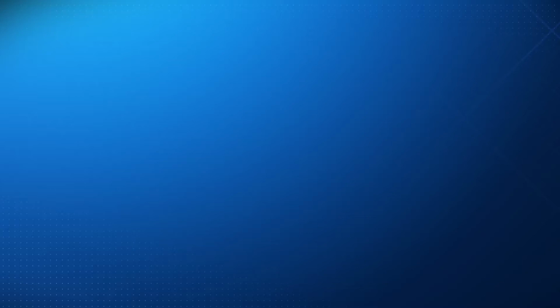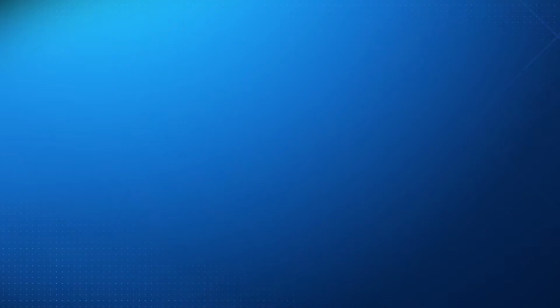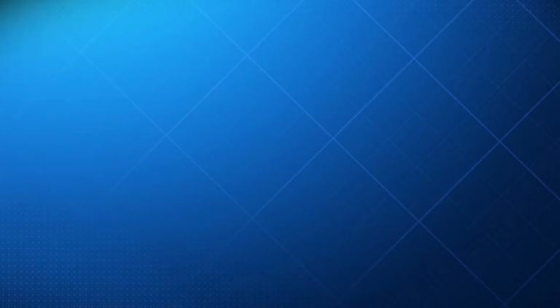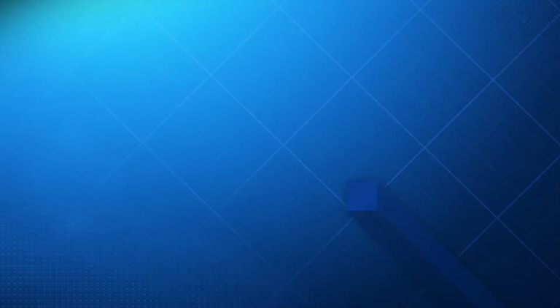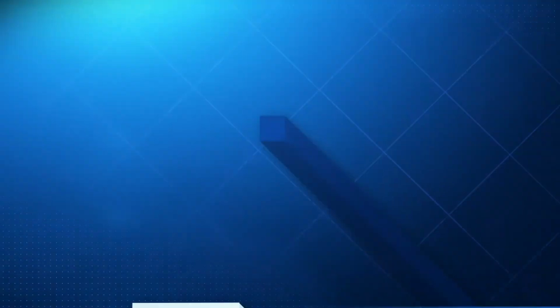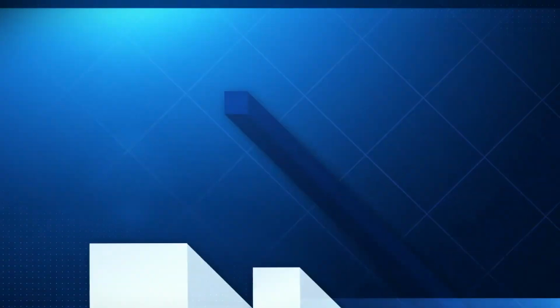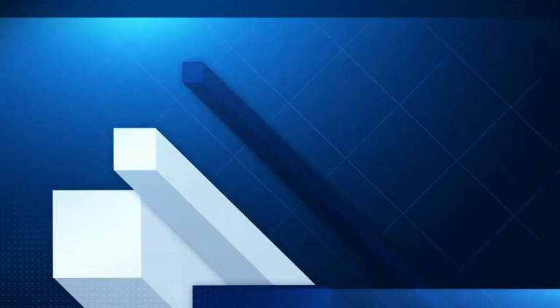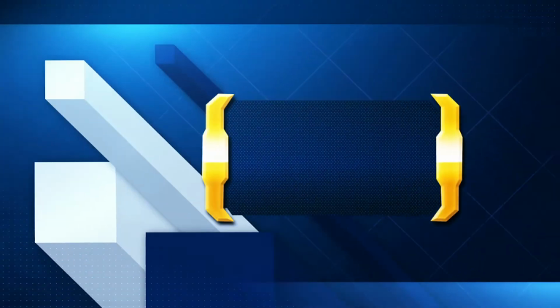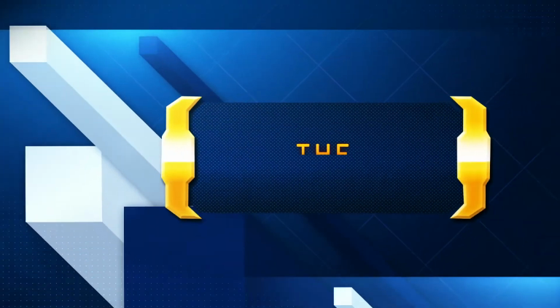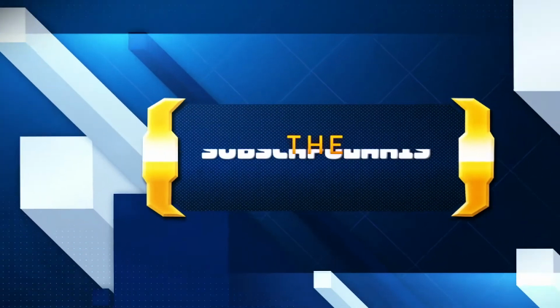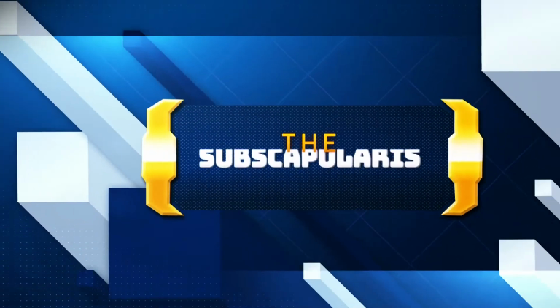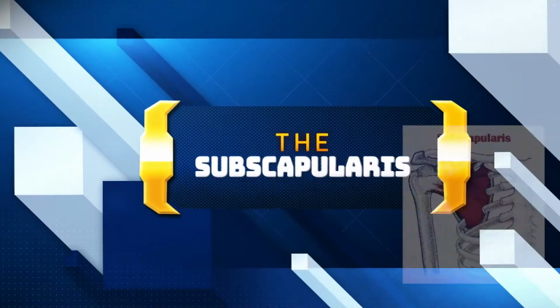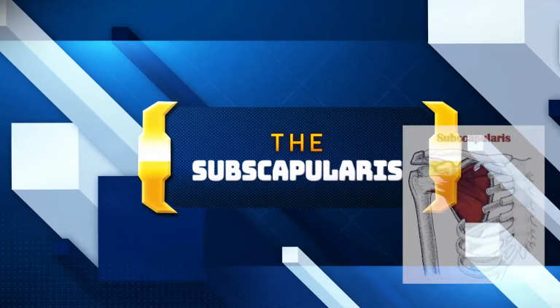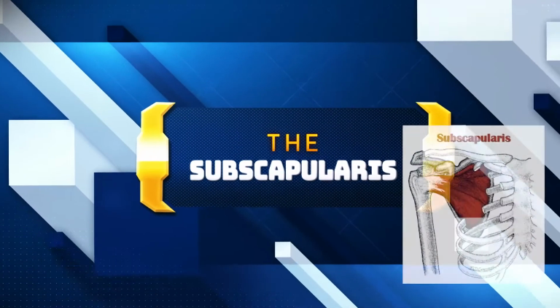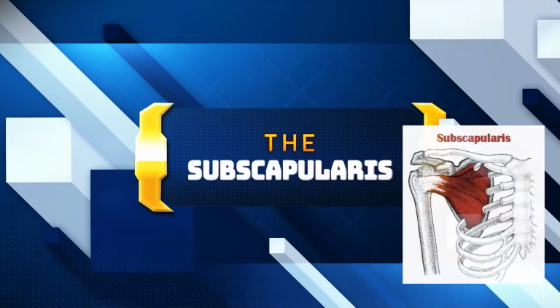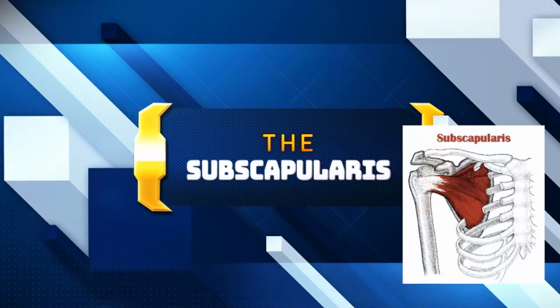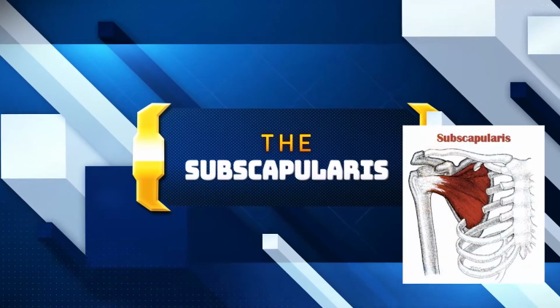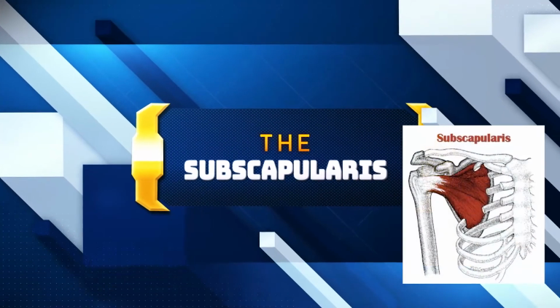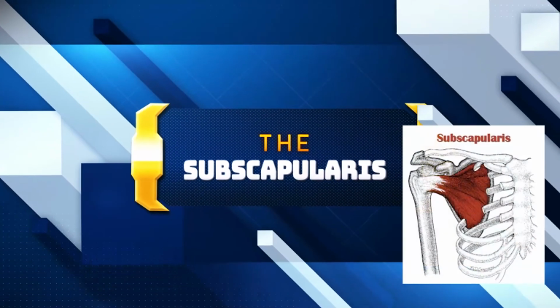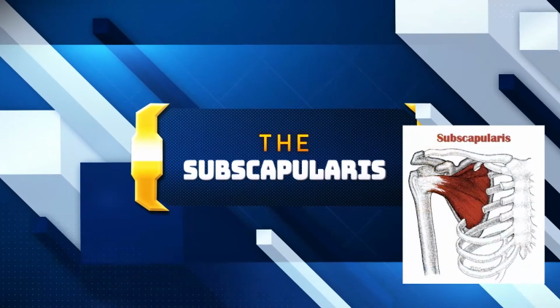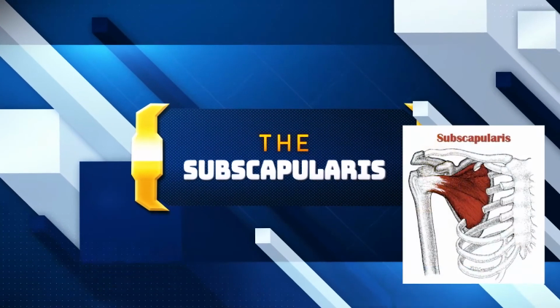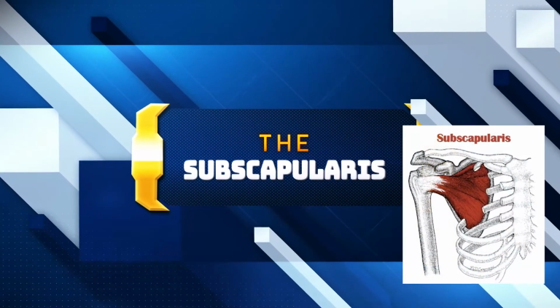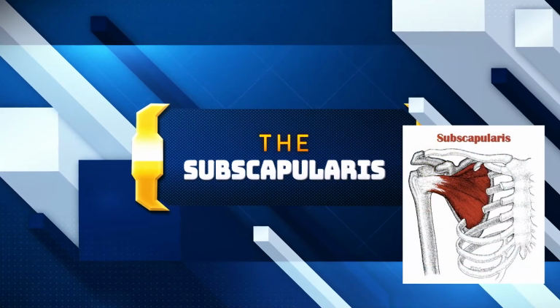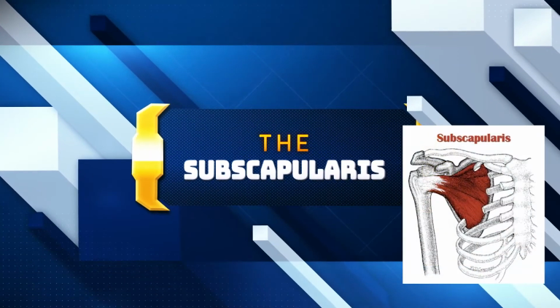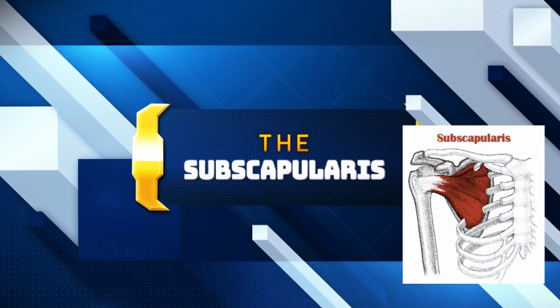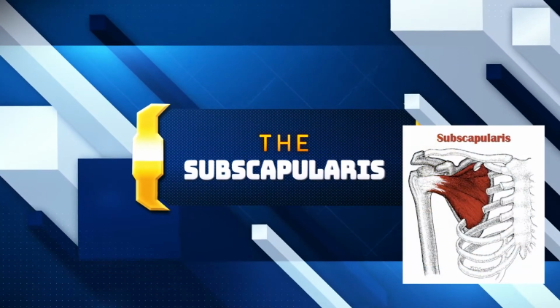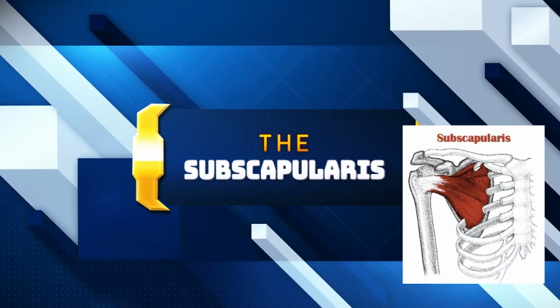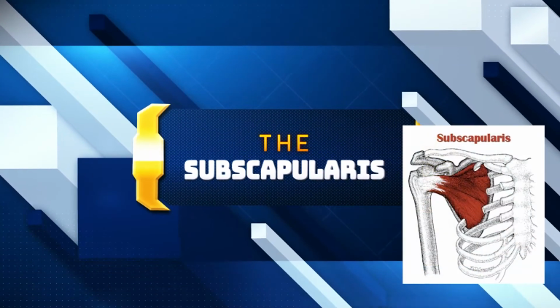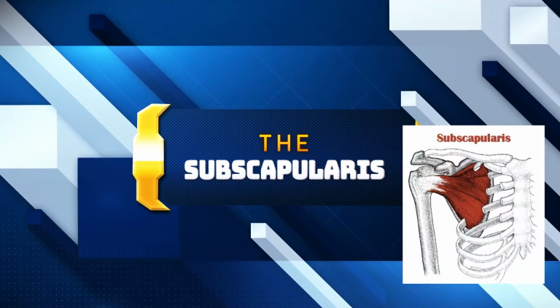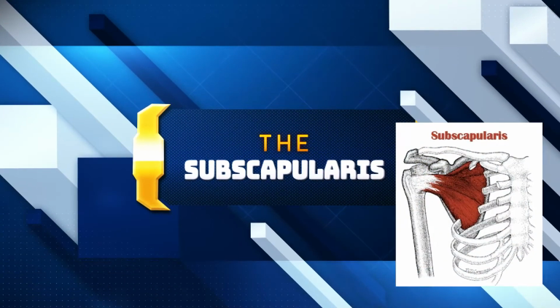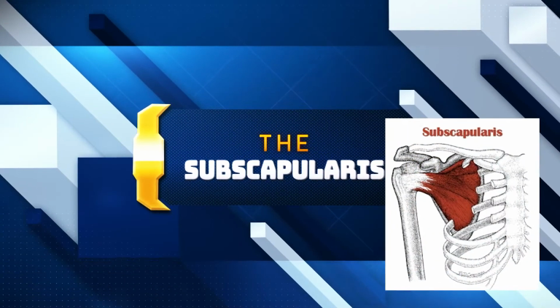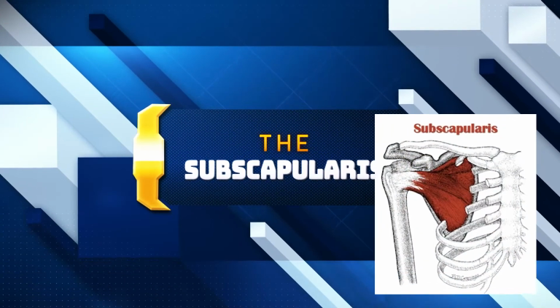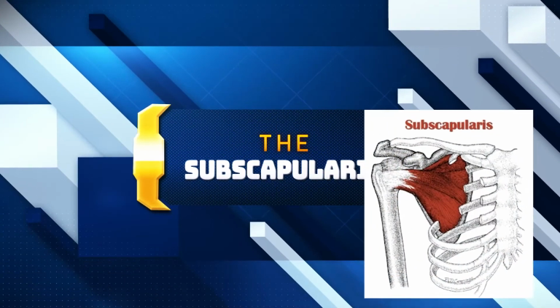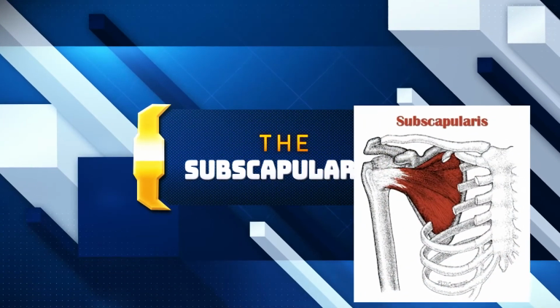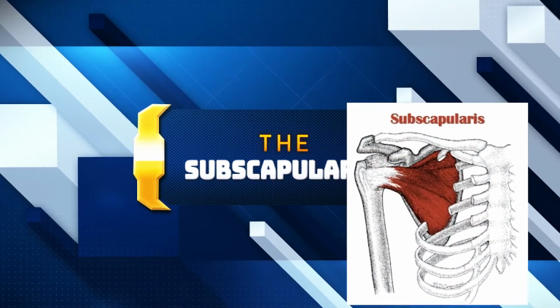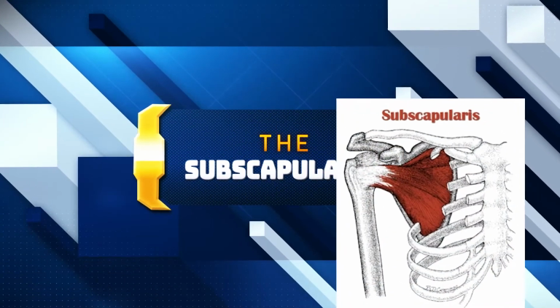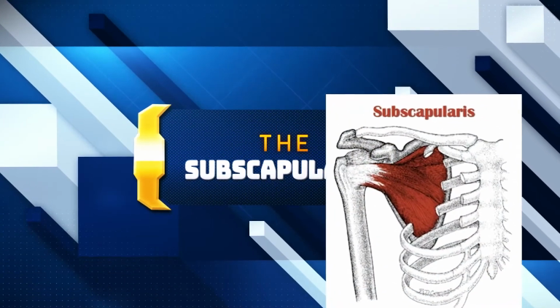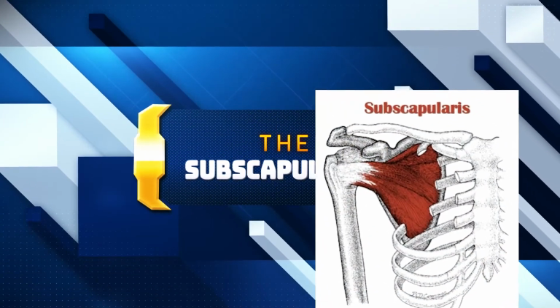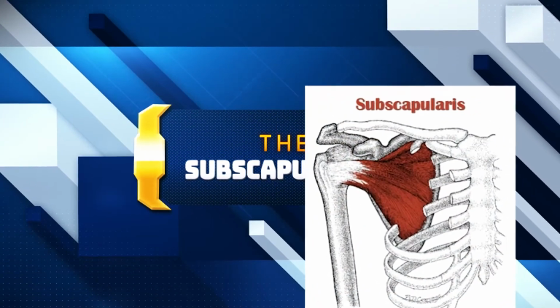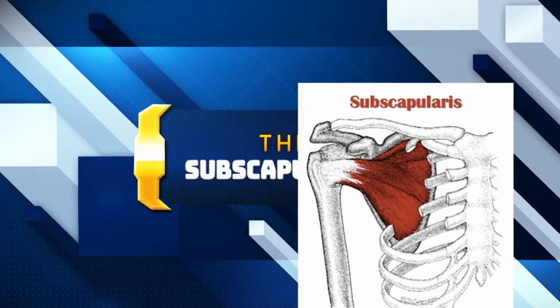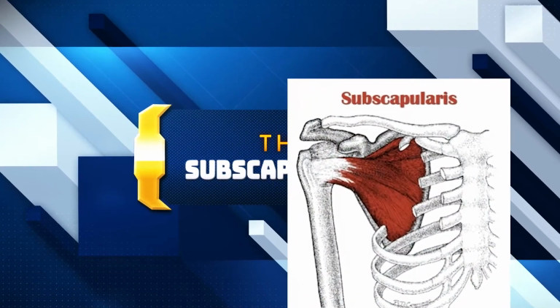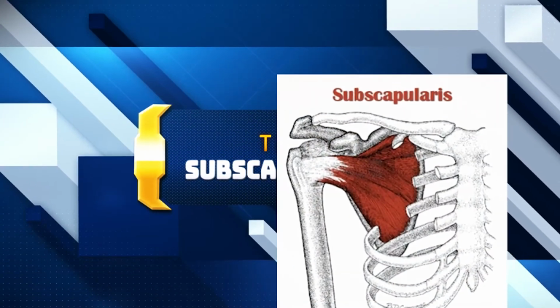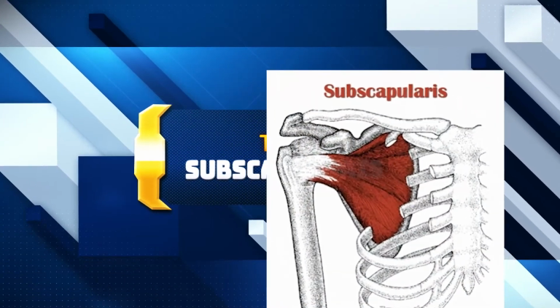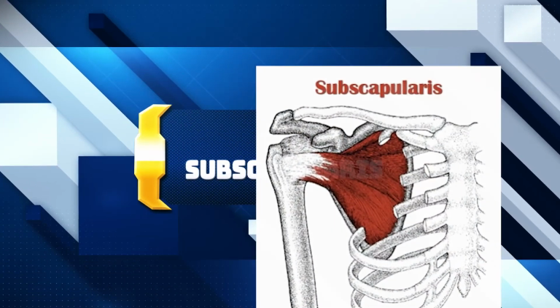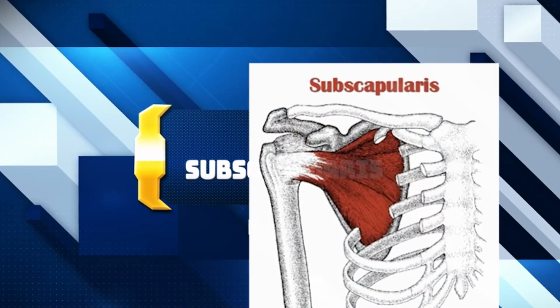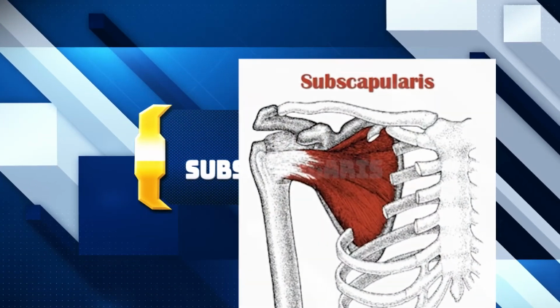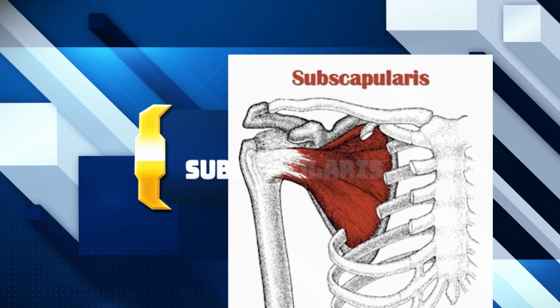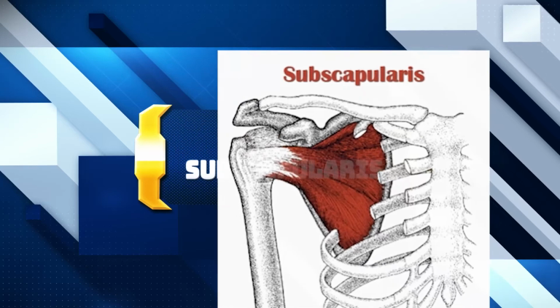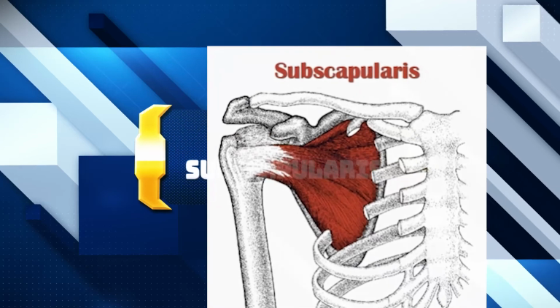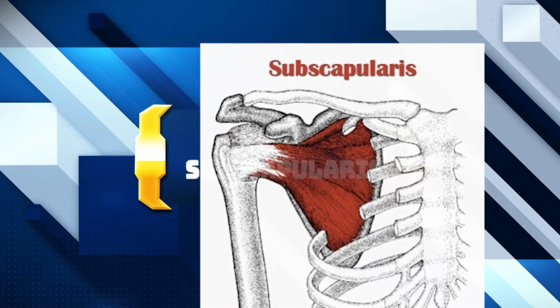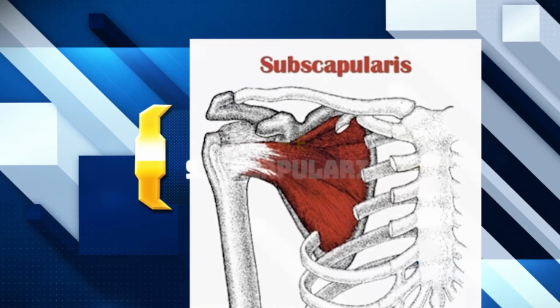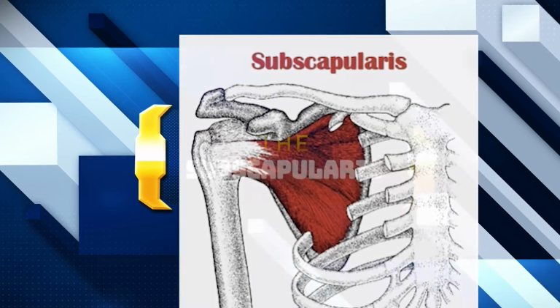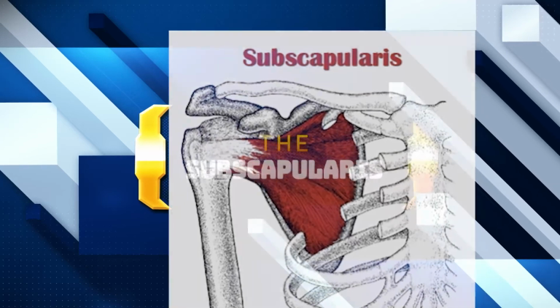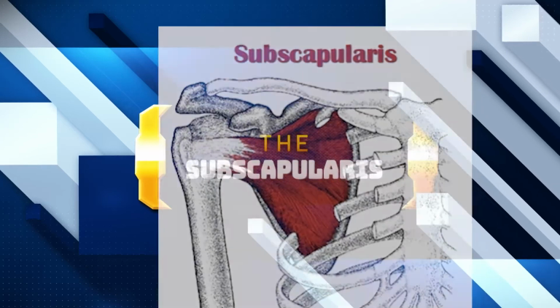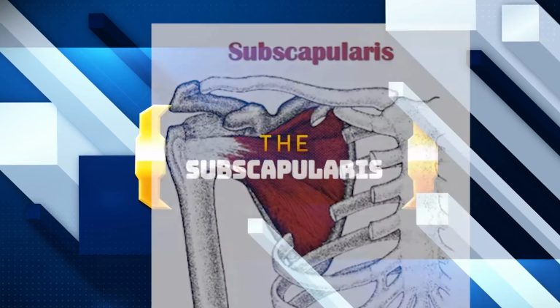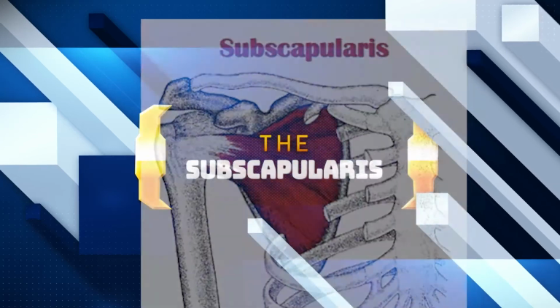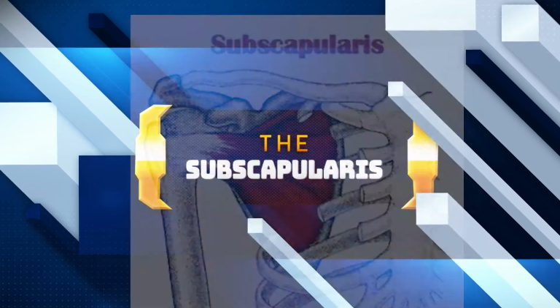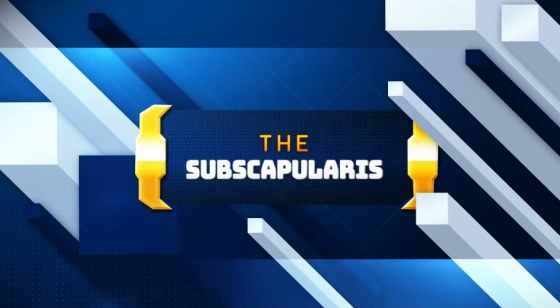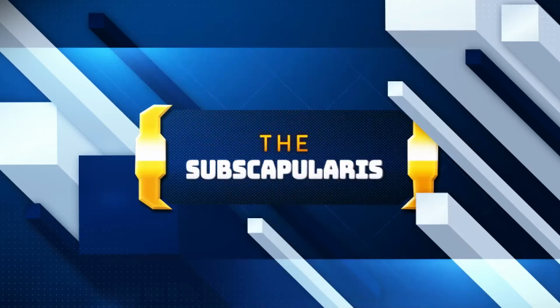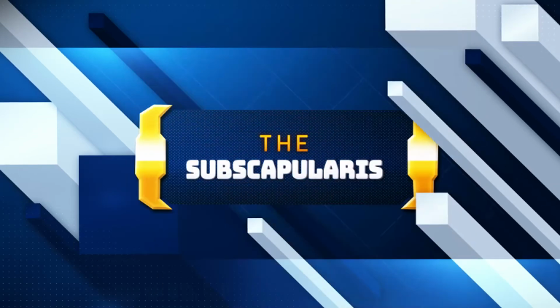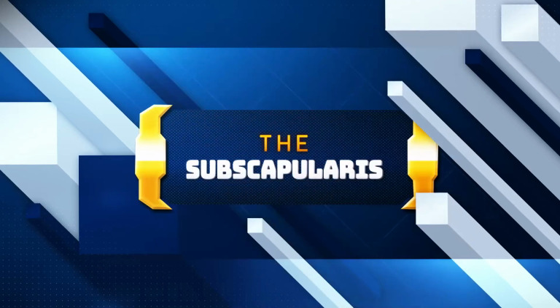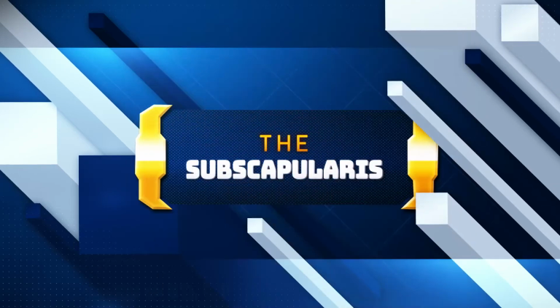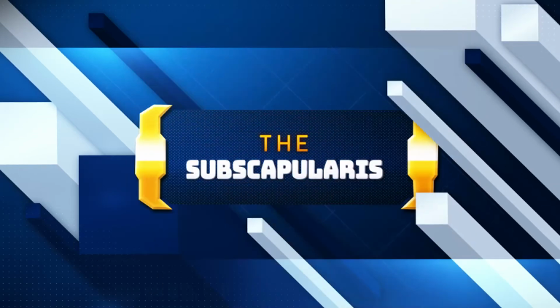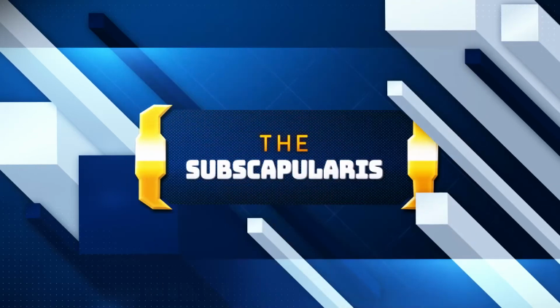This episode of Manual Muscle Testing is brought to you by the subscapularis, internally rotating the shoulder since the beginning of human existence.